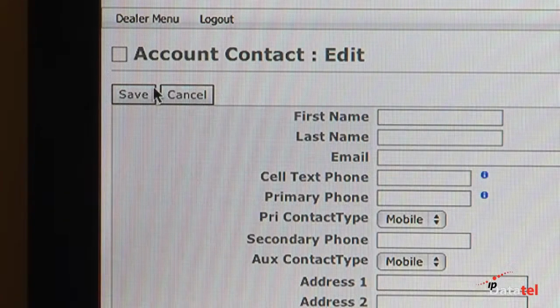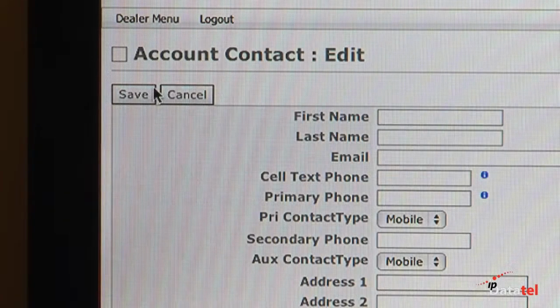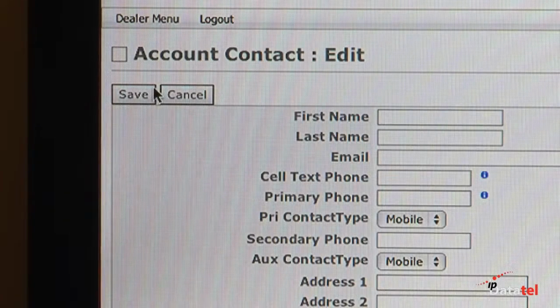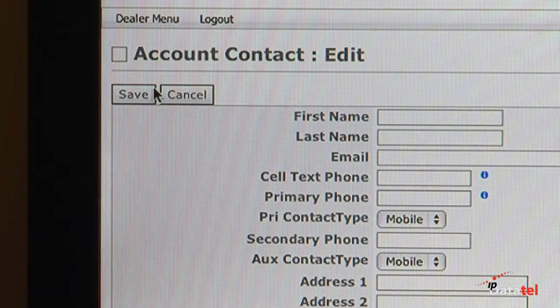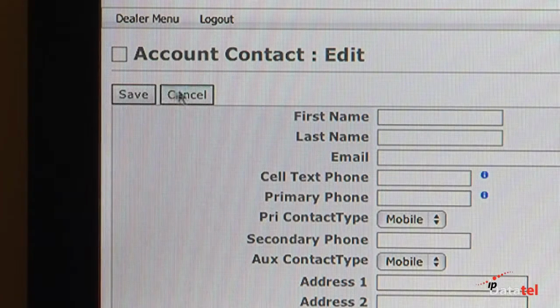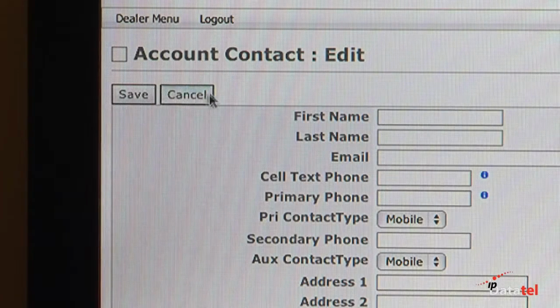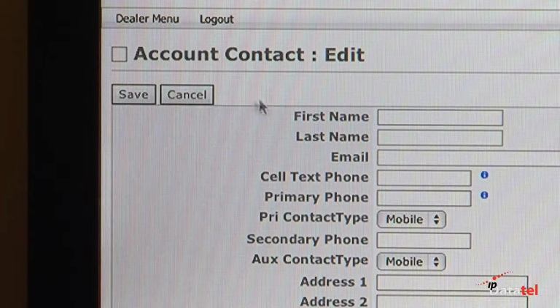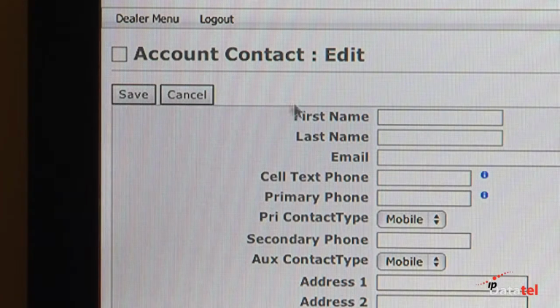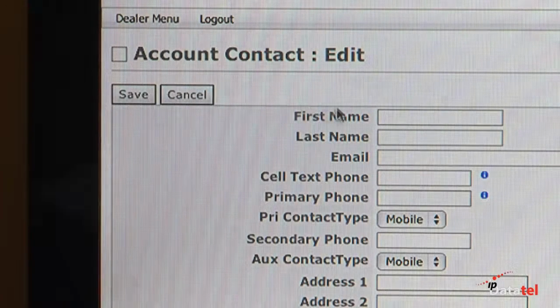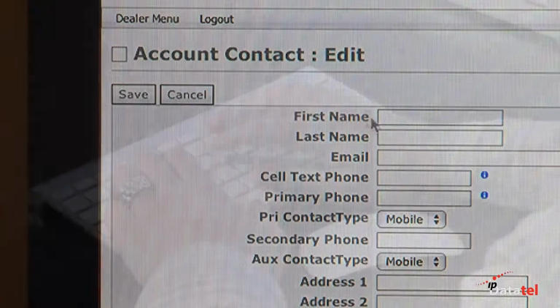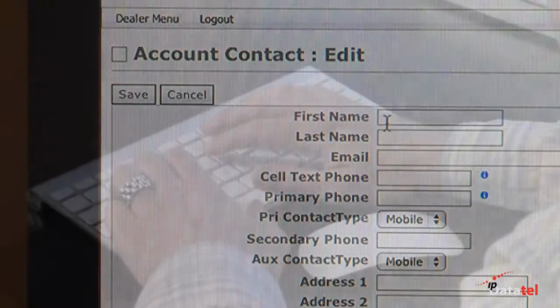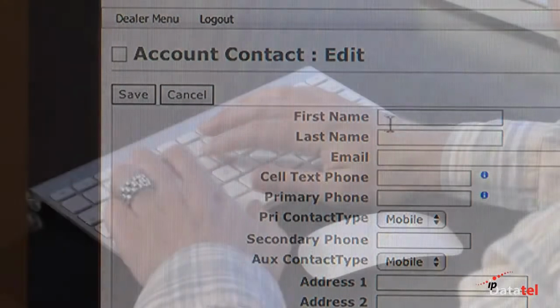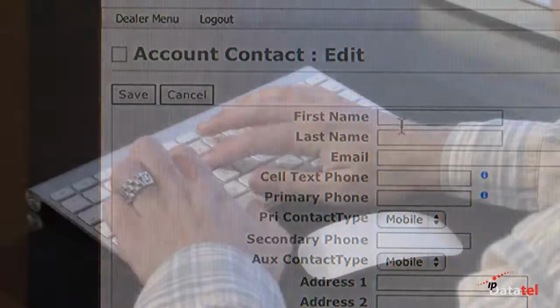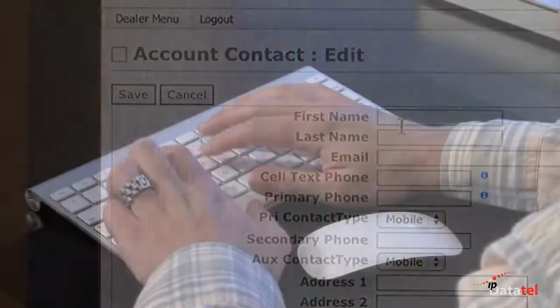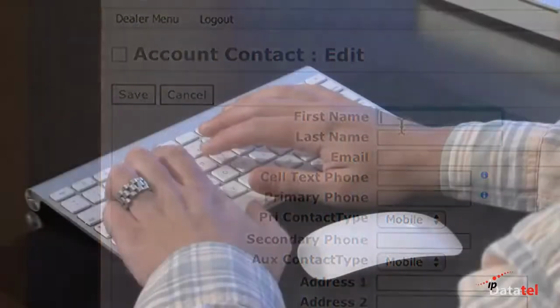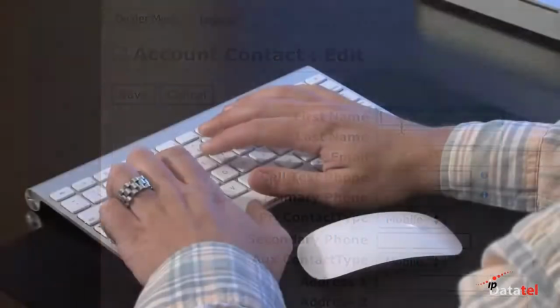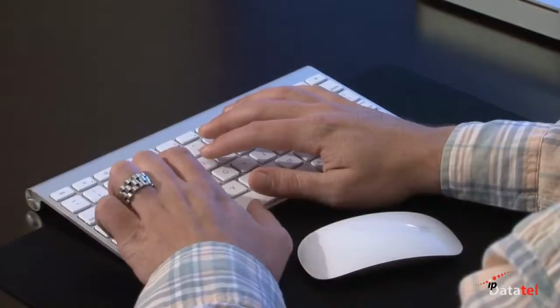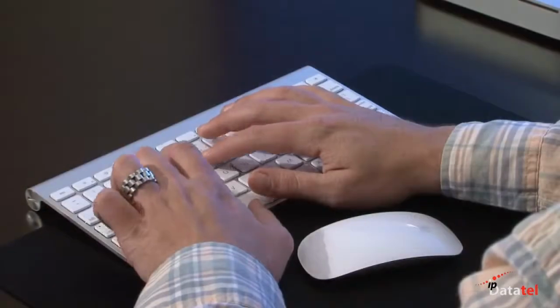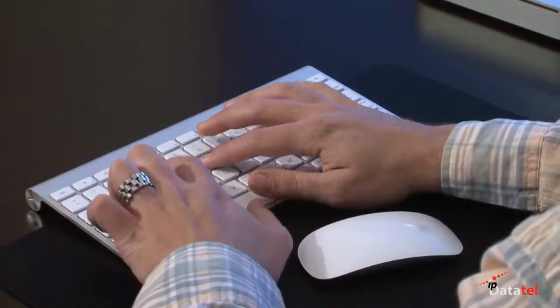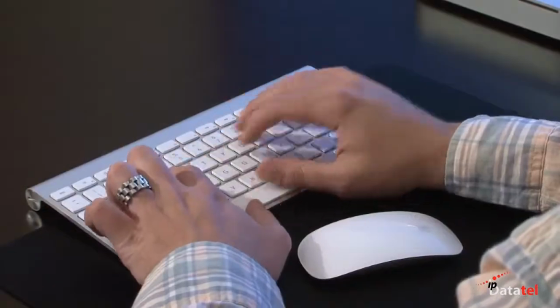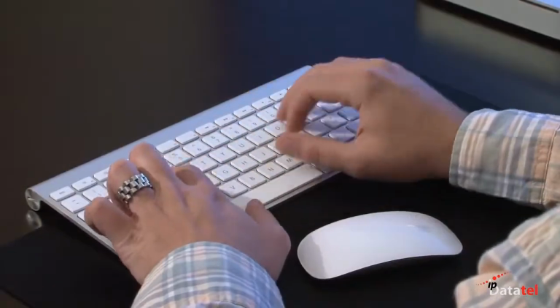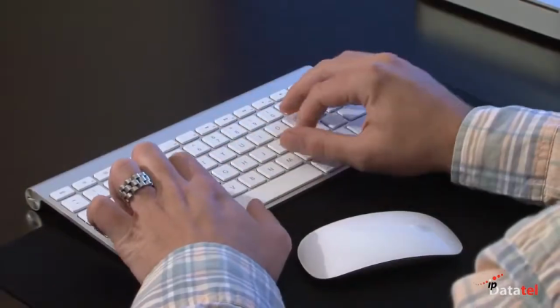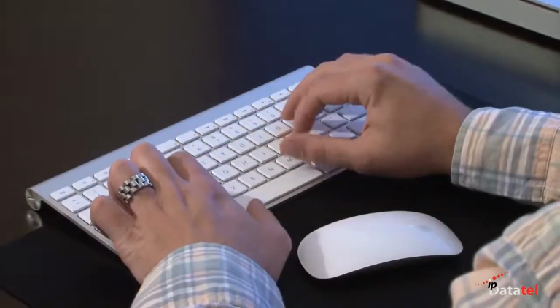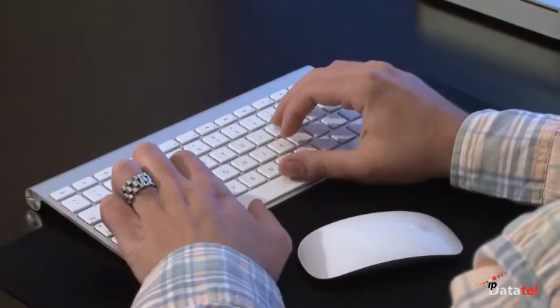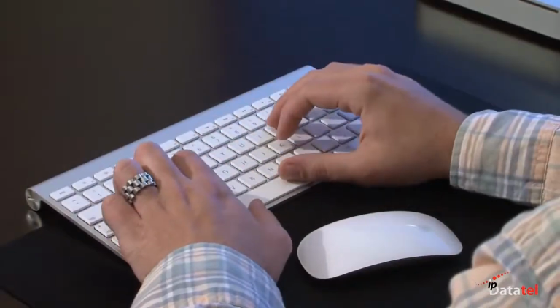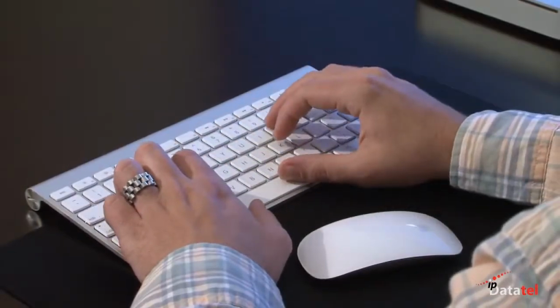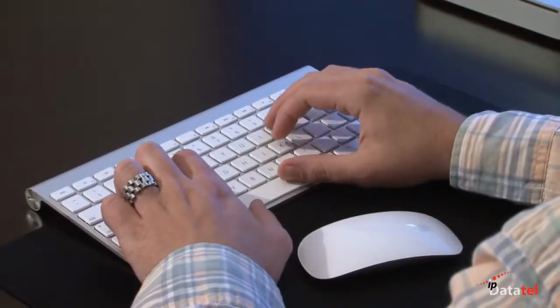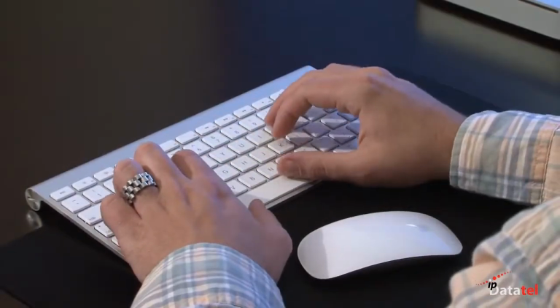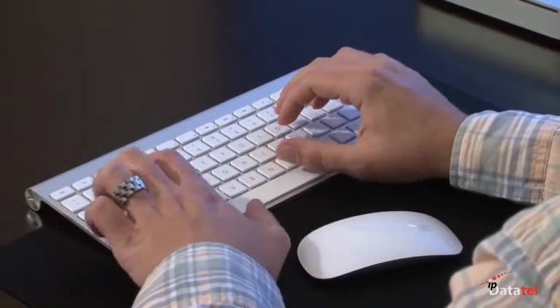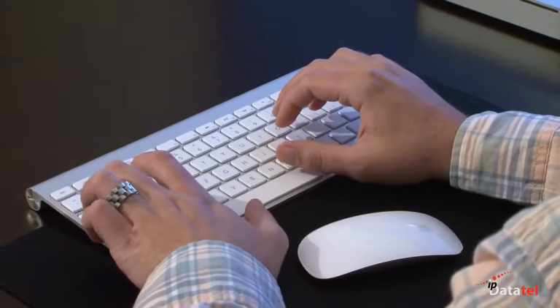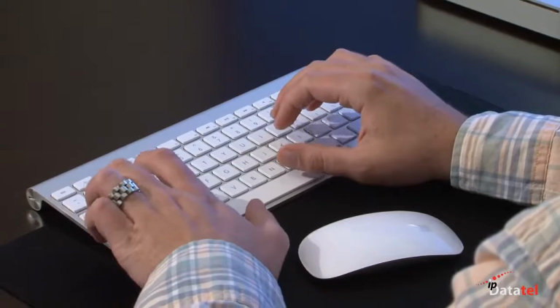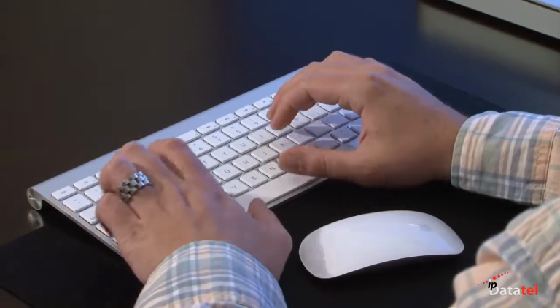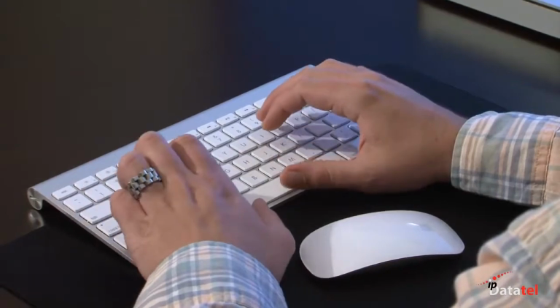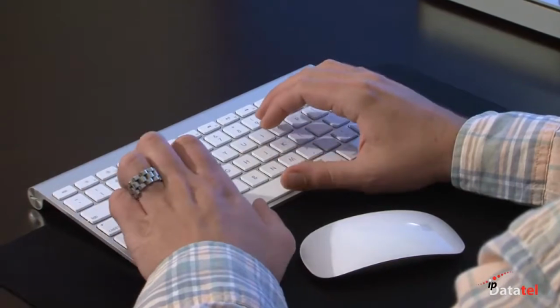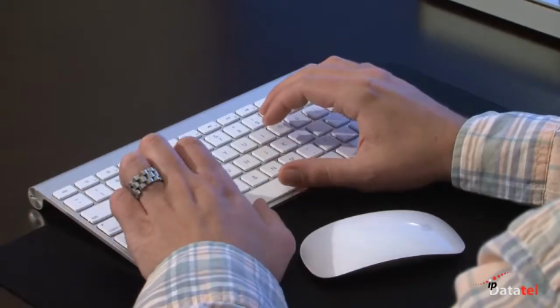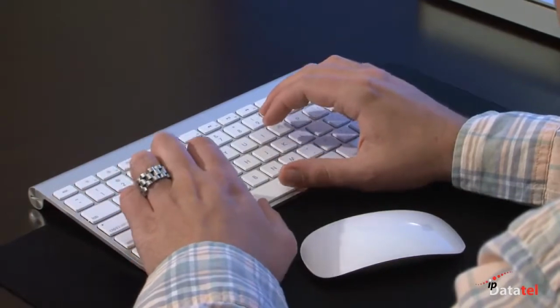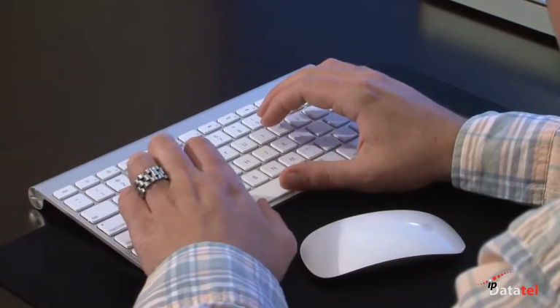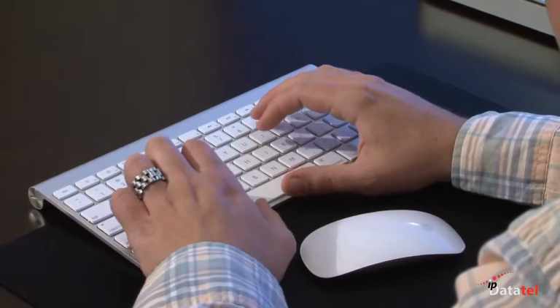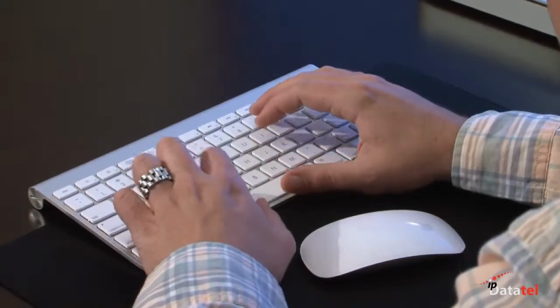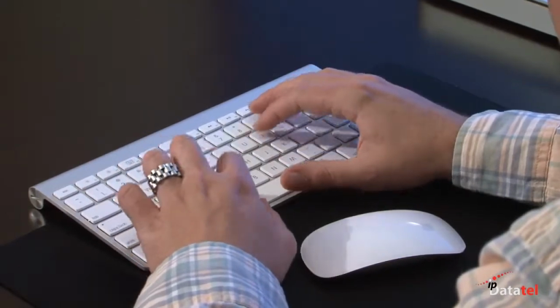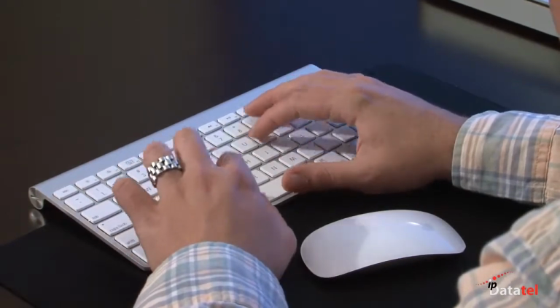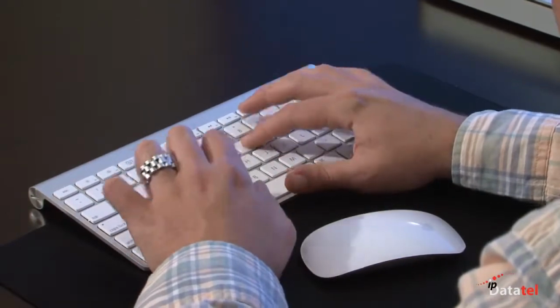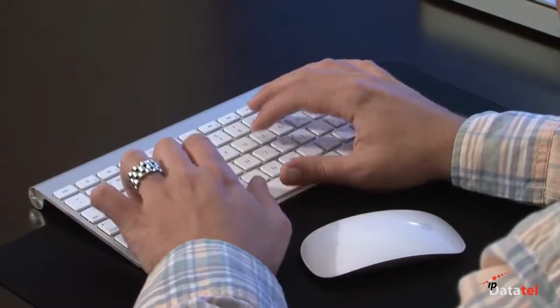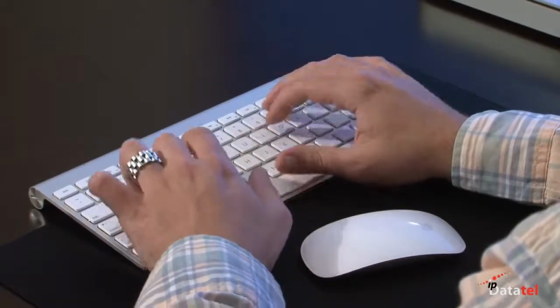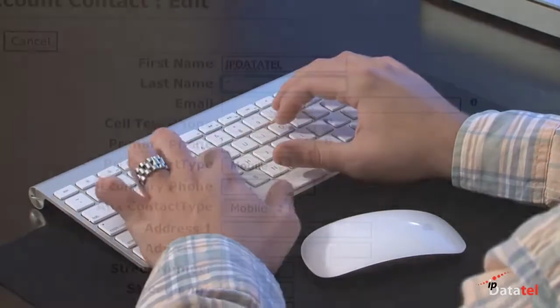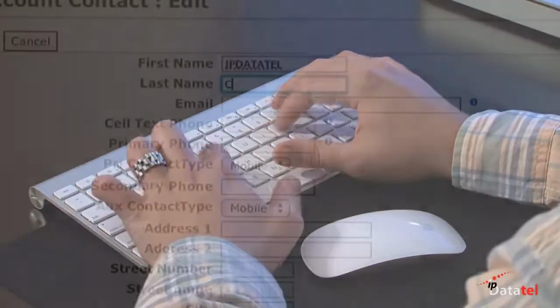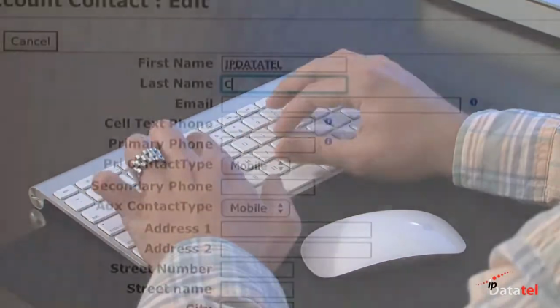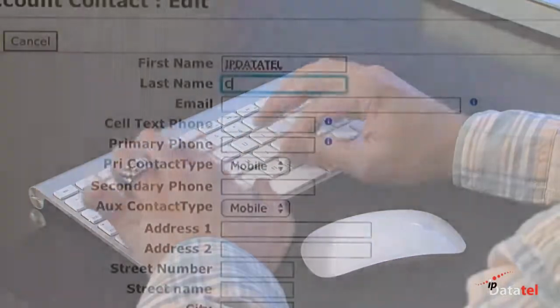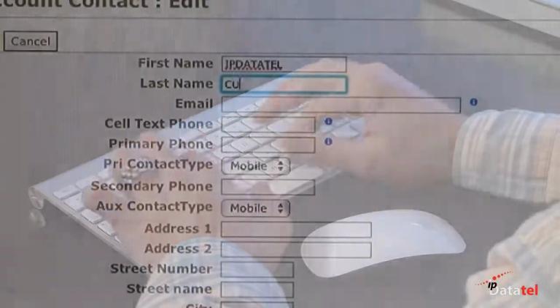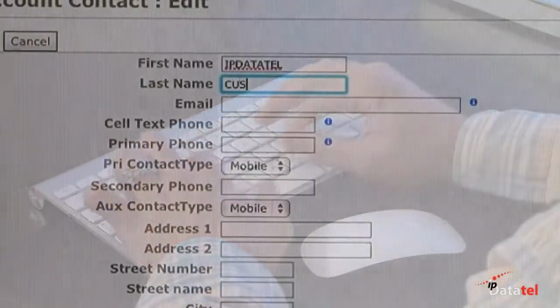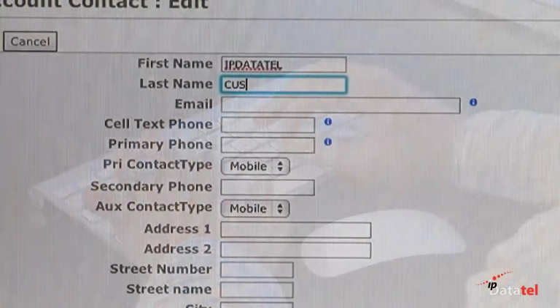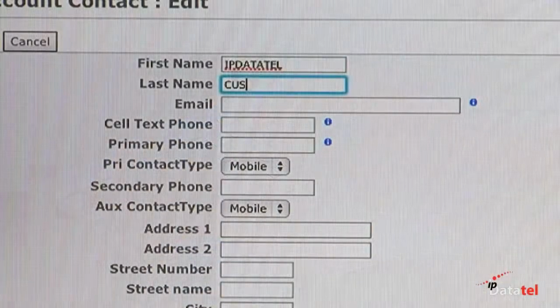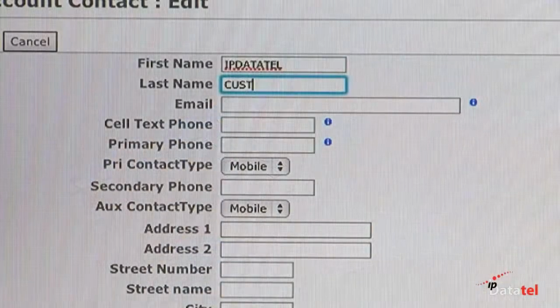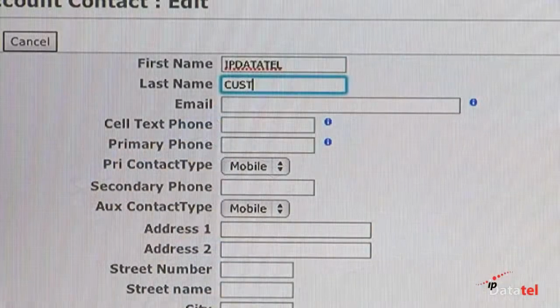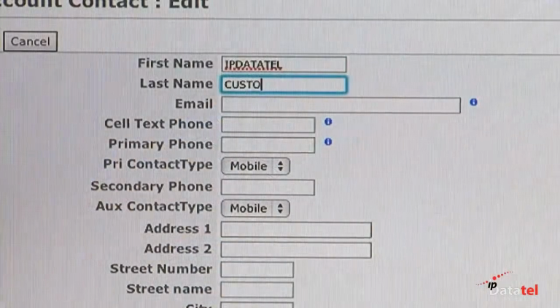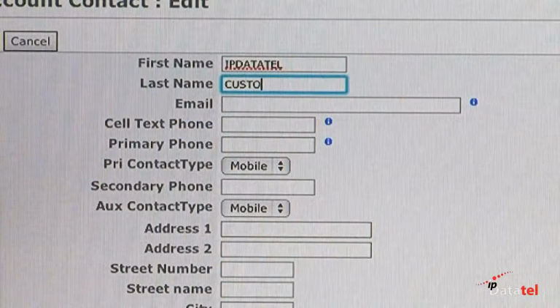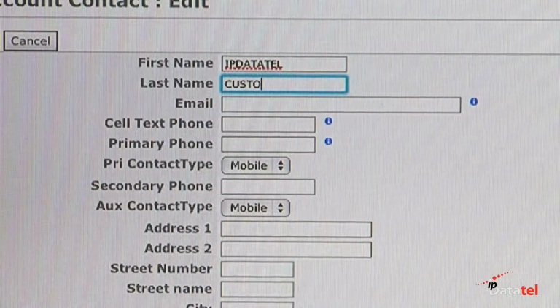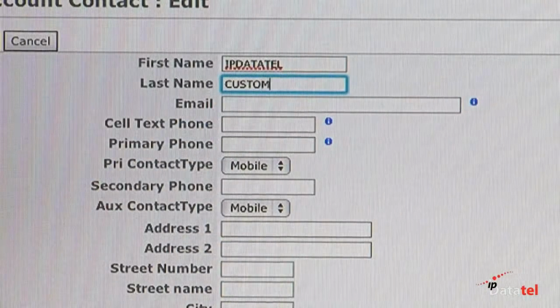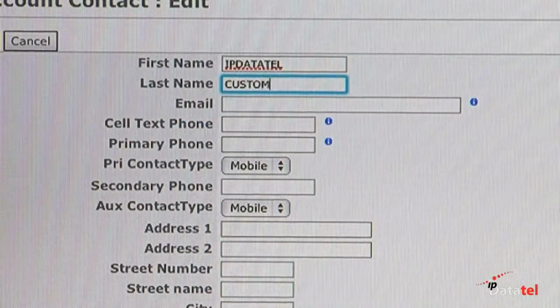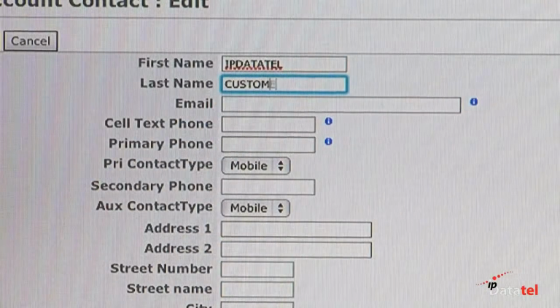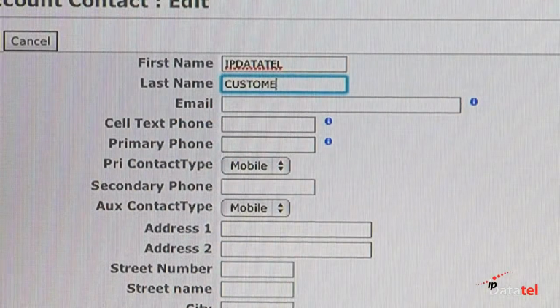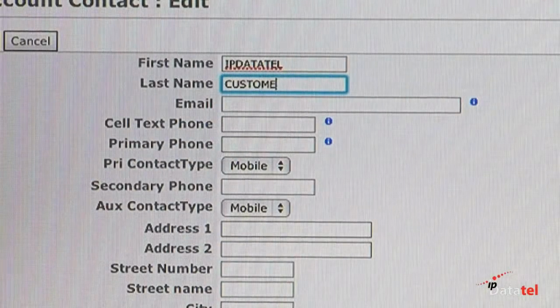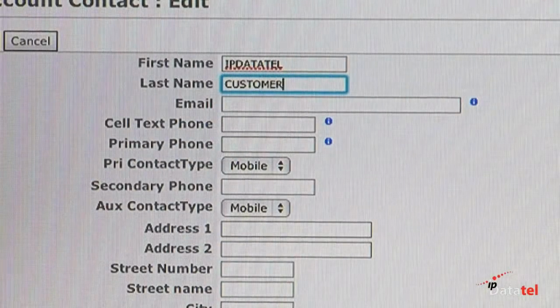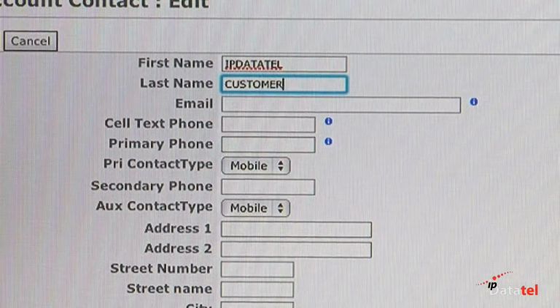Programming of your BAT, Gateway or Universal Gateway is also very simple and usually takes under one minute. Simply log on to the site, create the new user's logon and fill out the vital information.